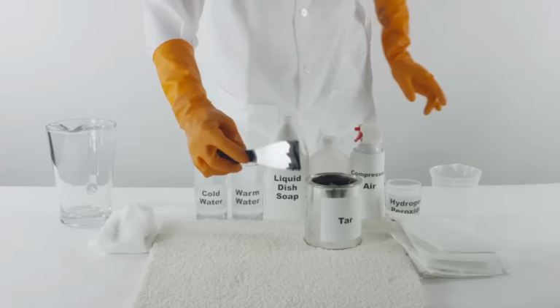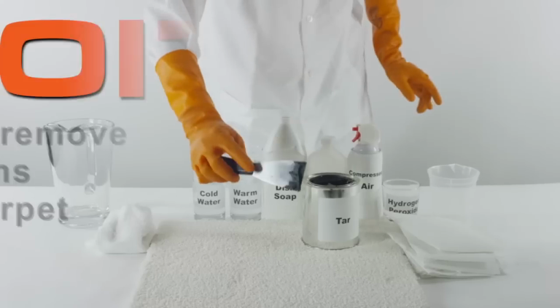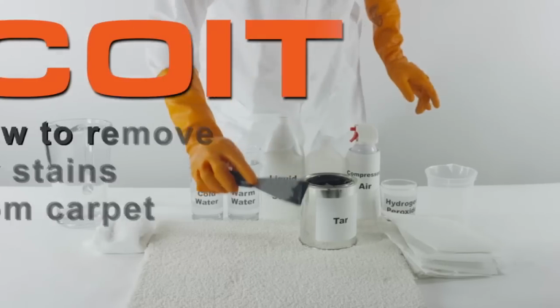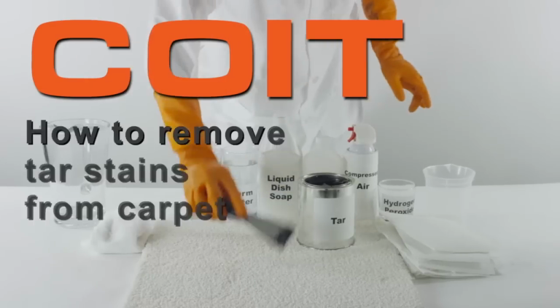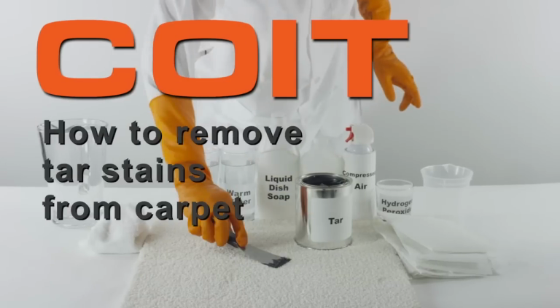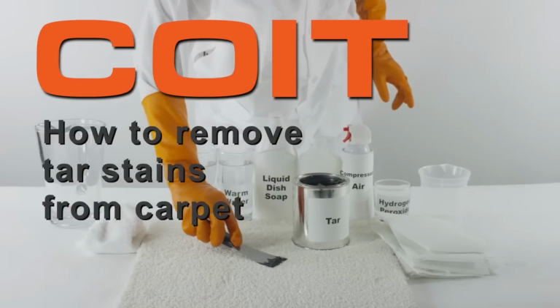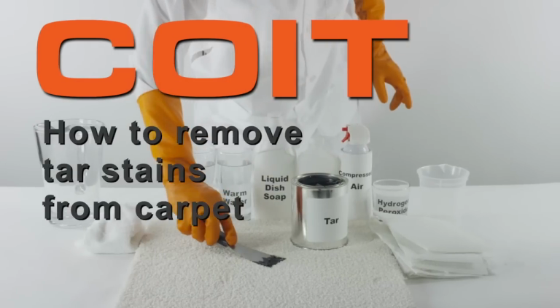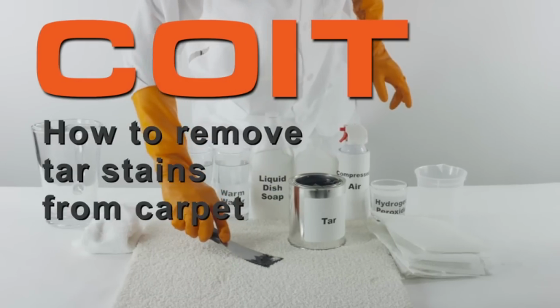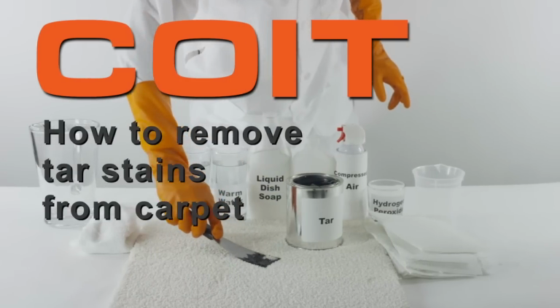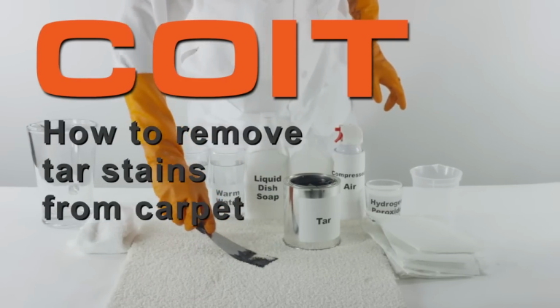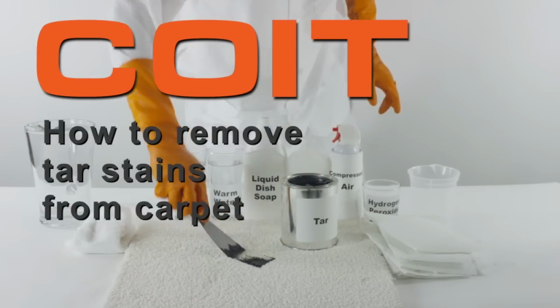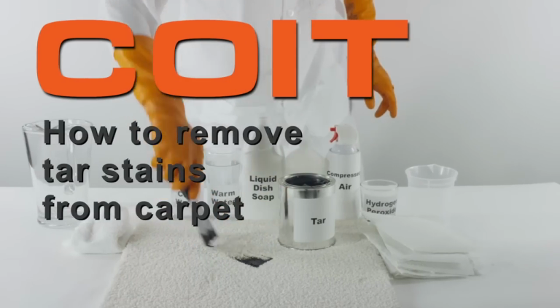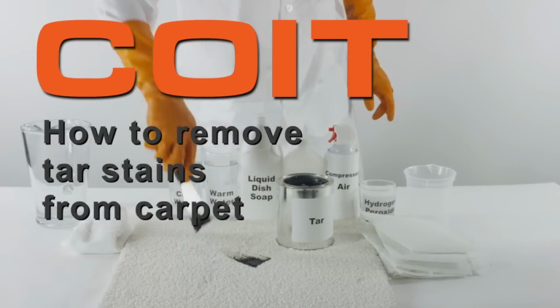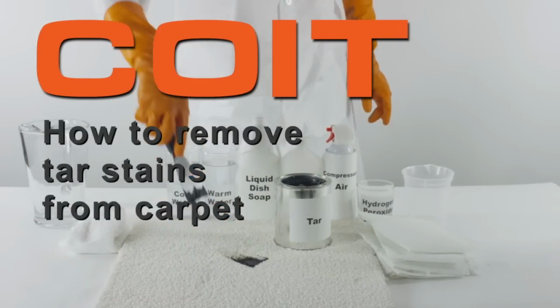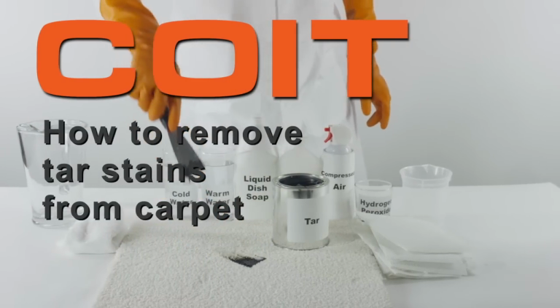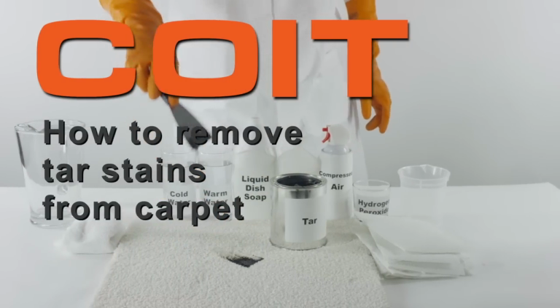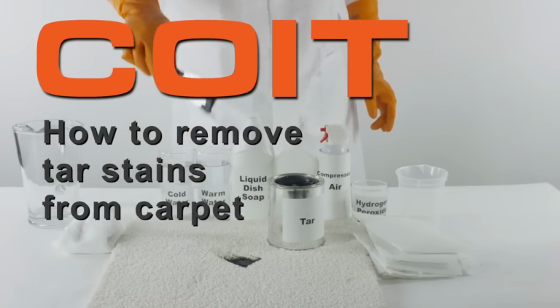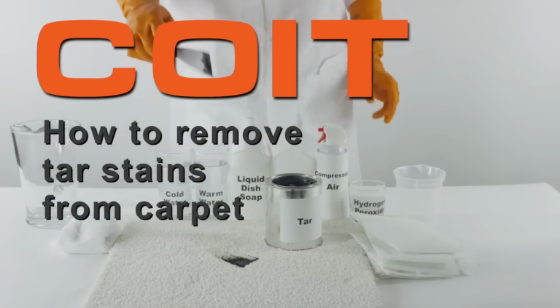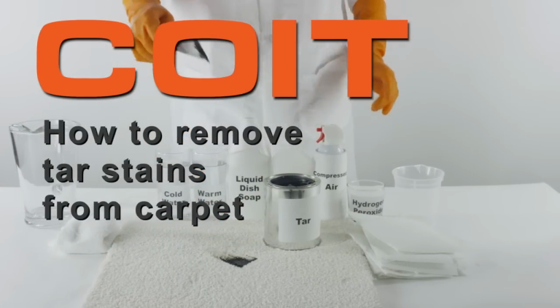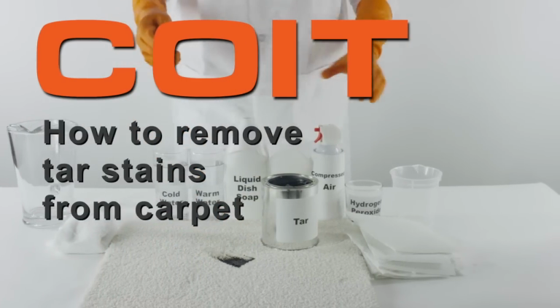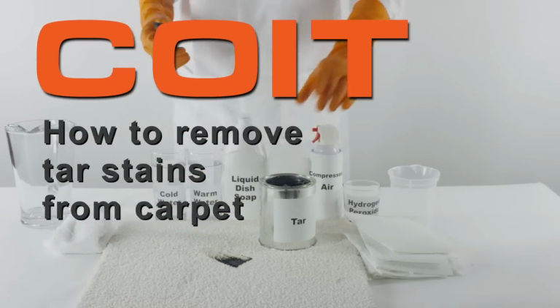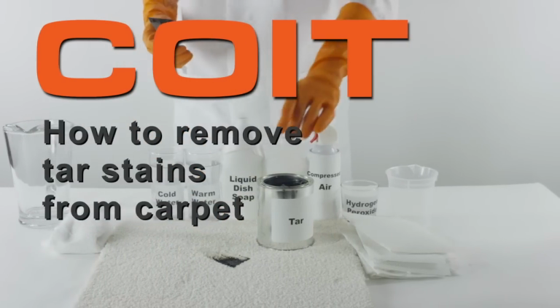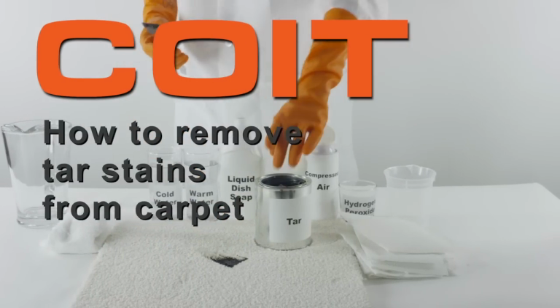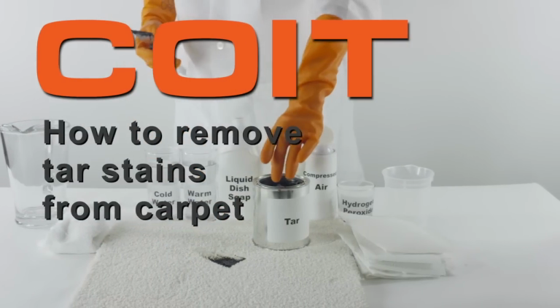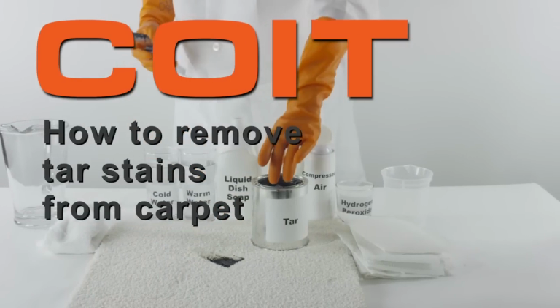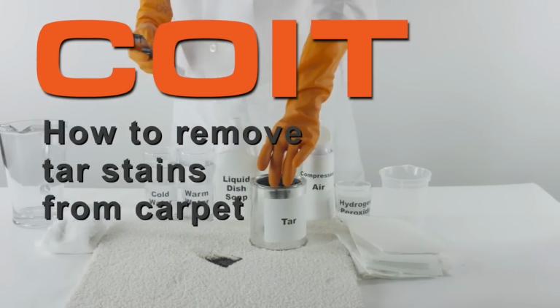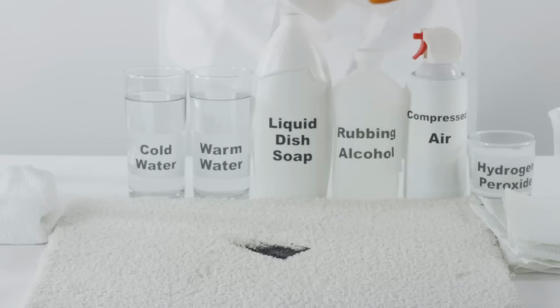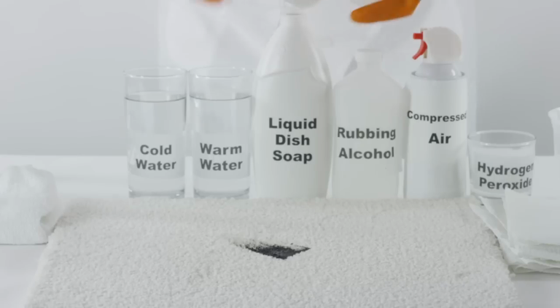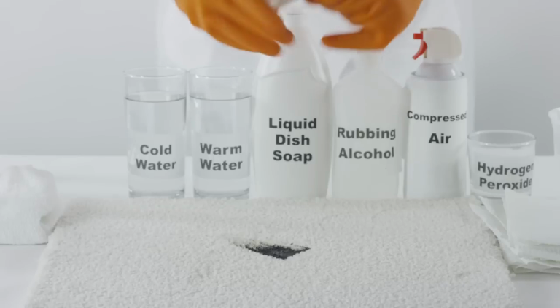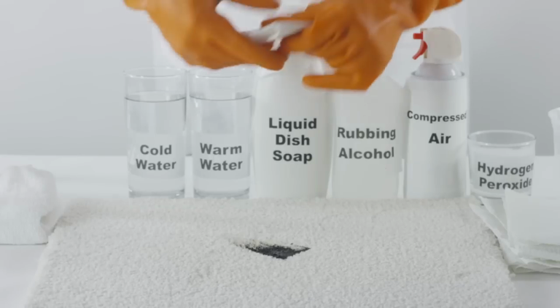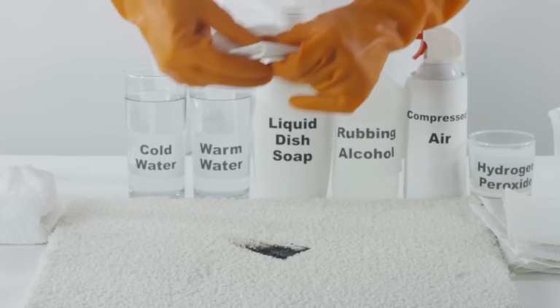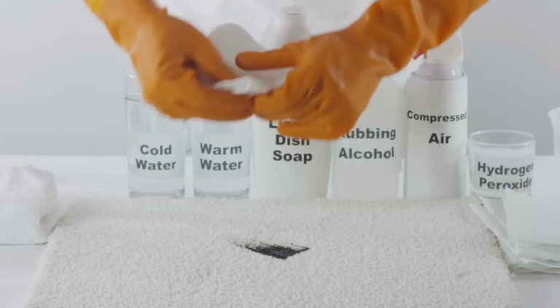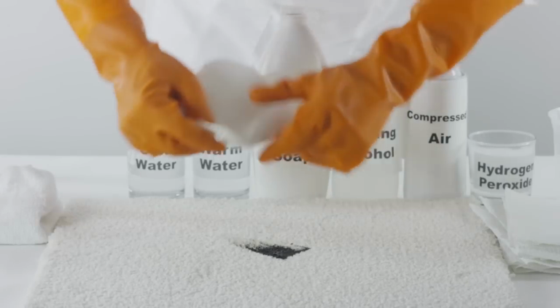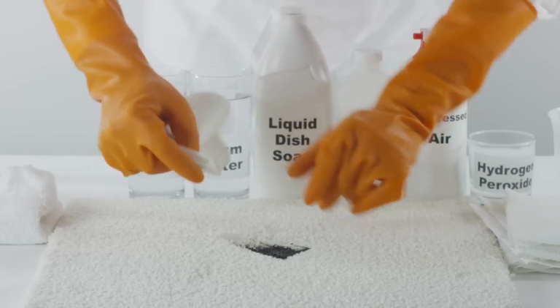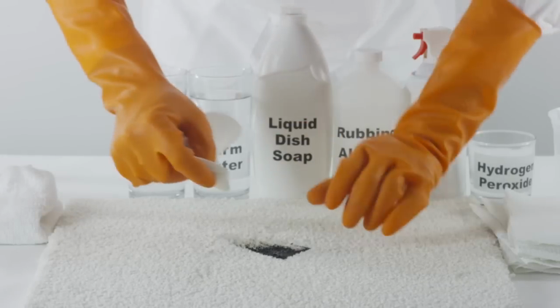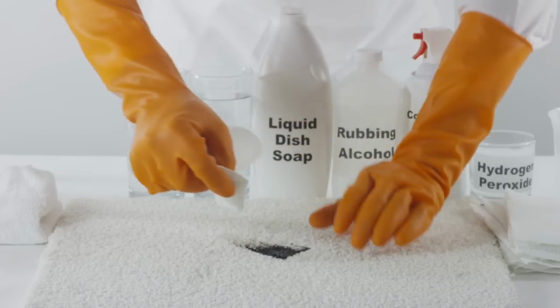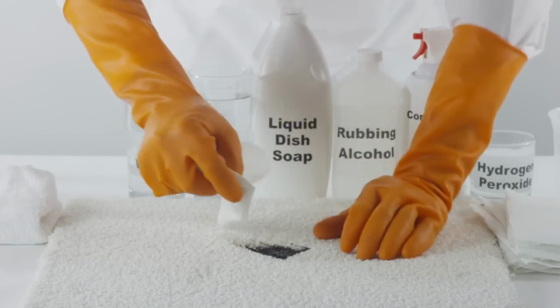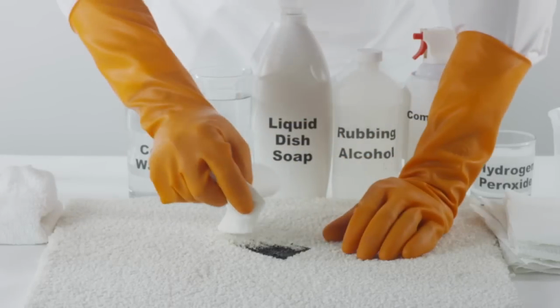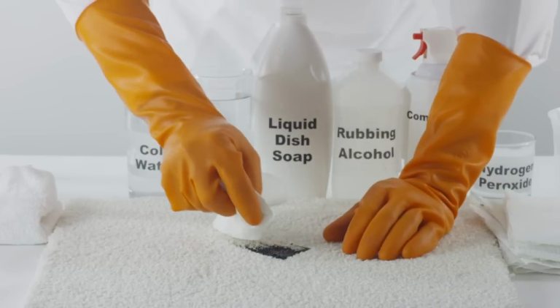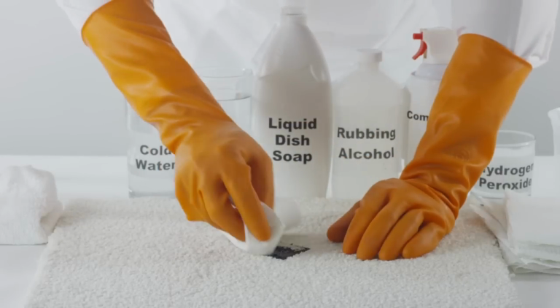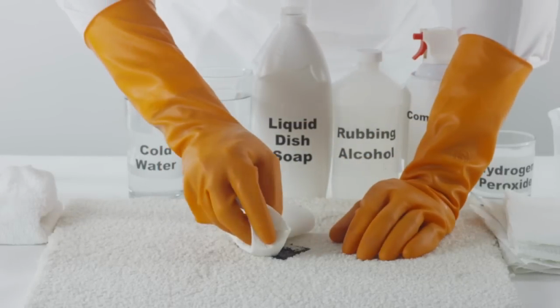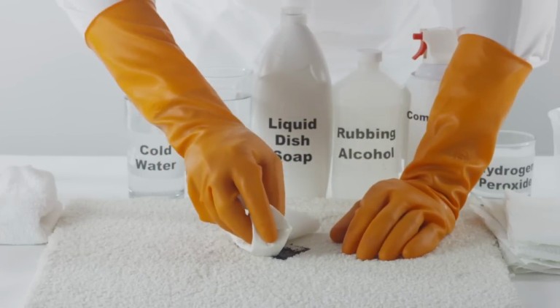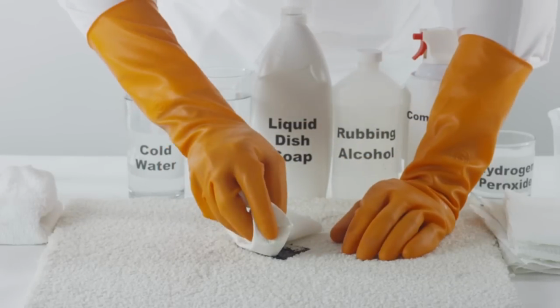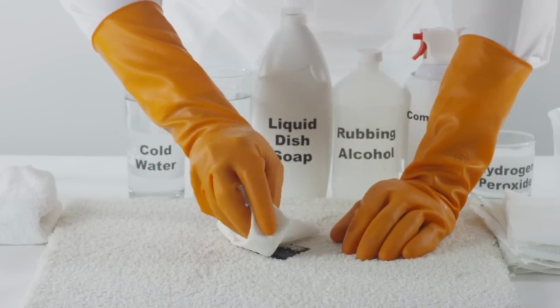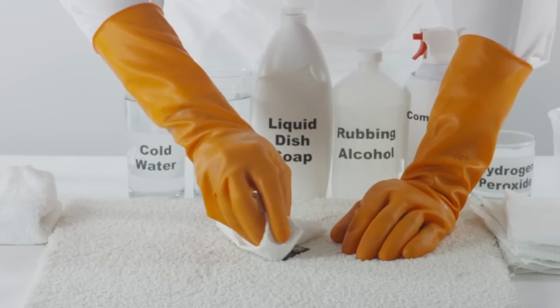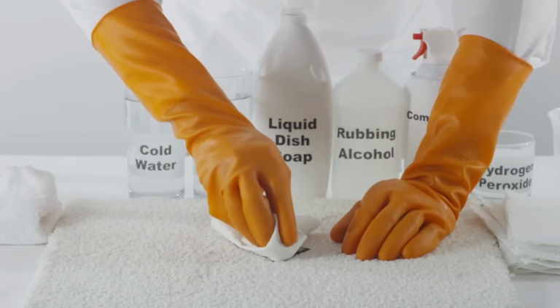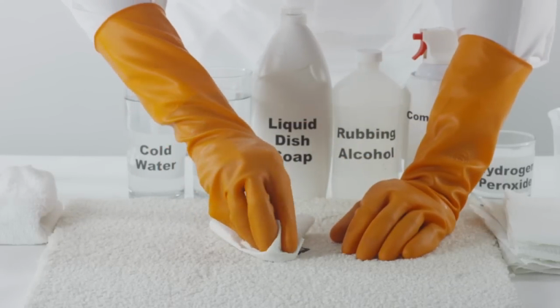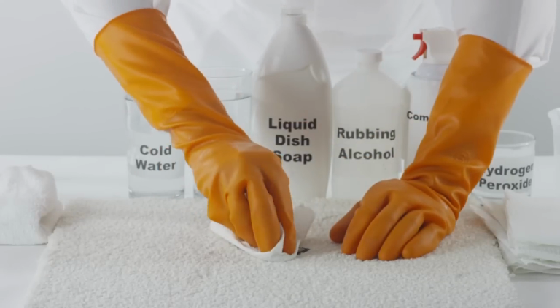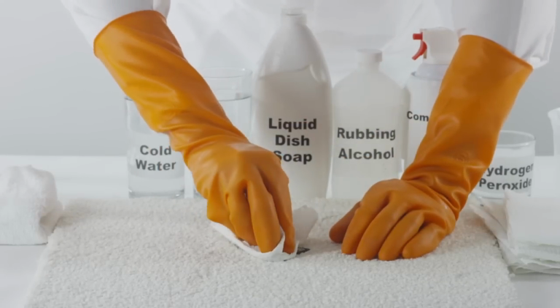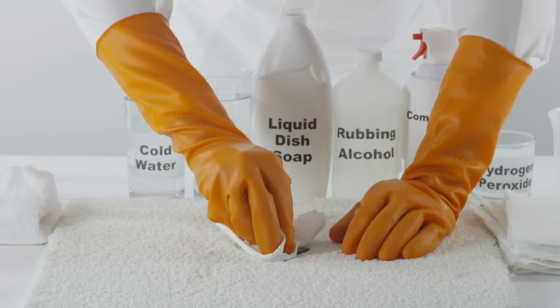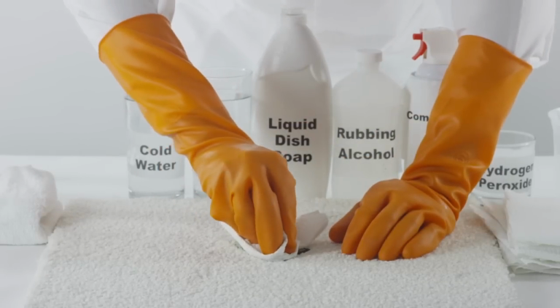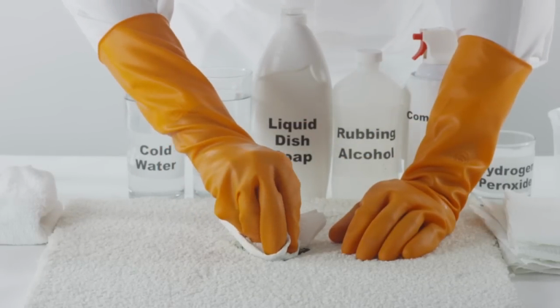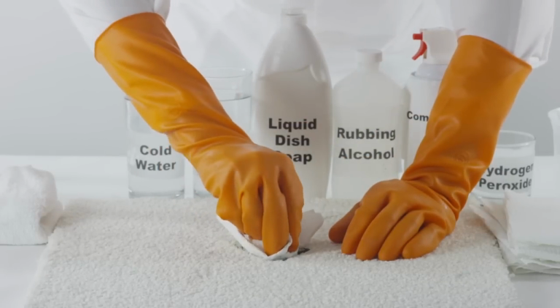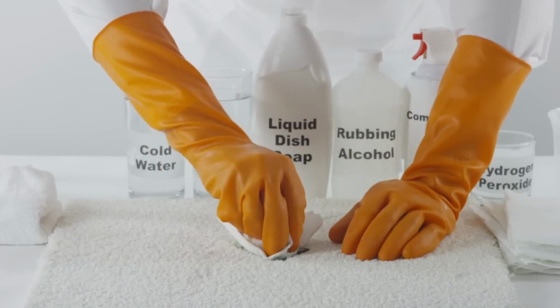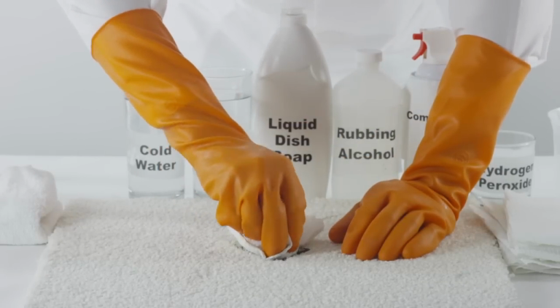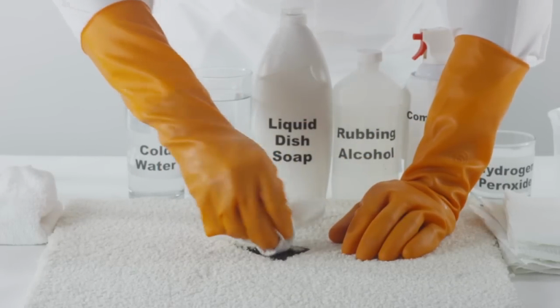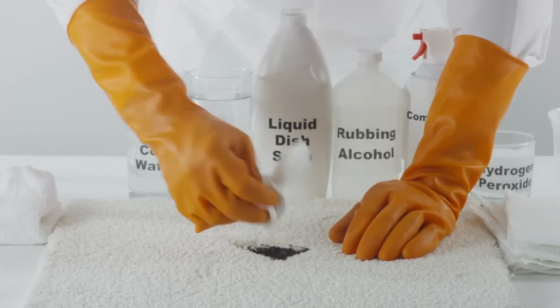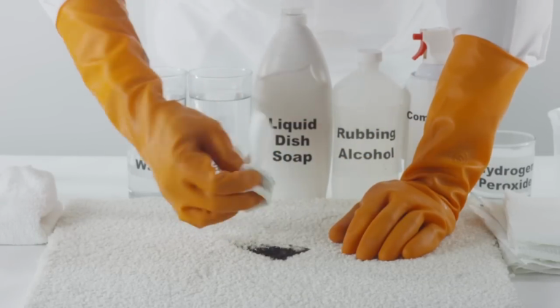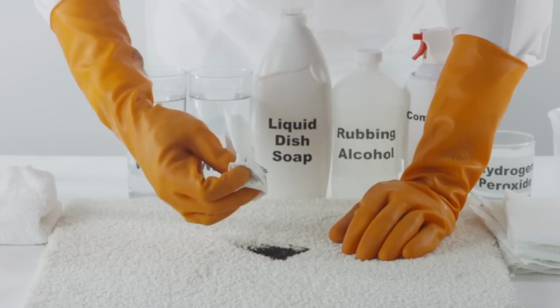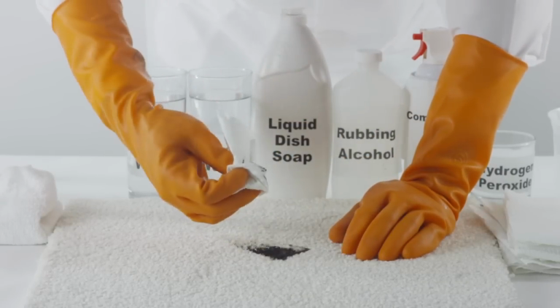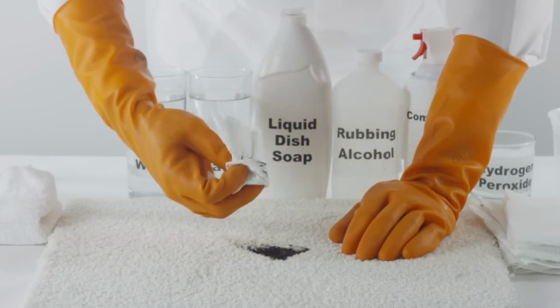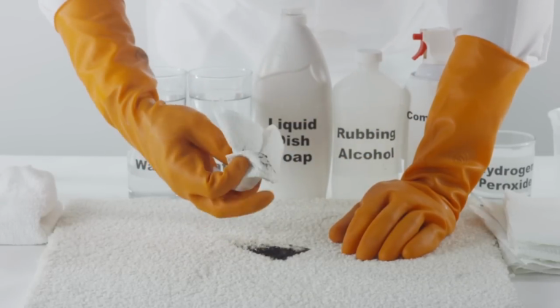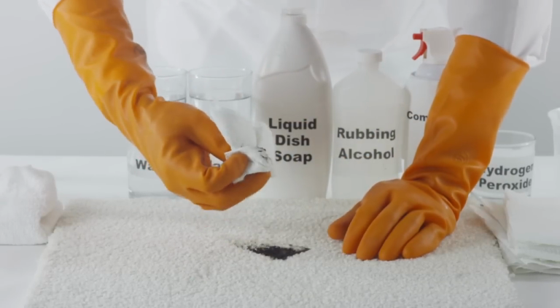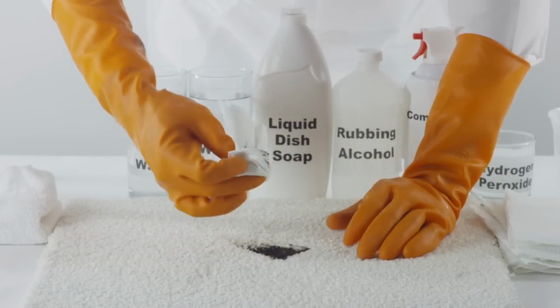How to remove tar from carpet. Upon discovering the tar stain, determine whether it is soft or still hard.